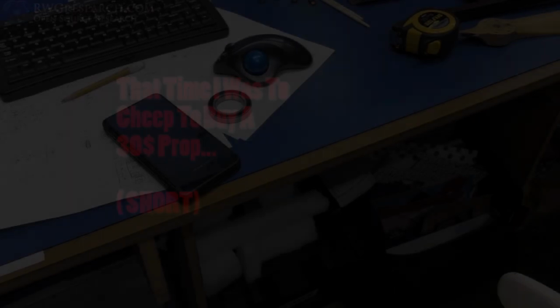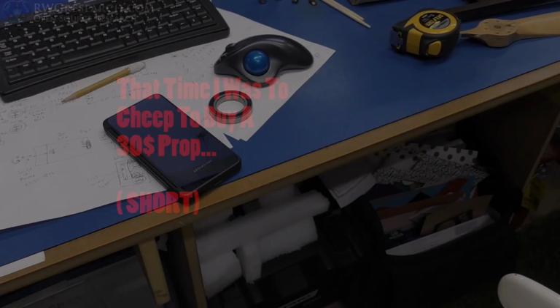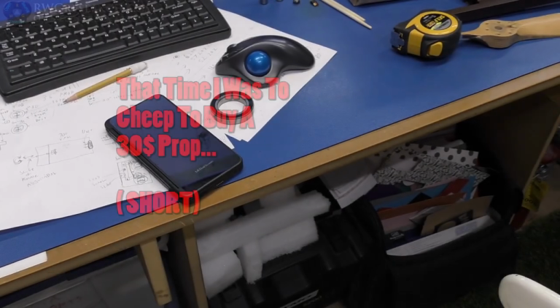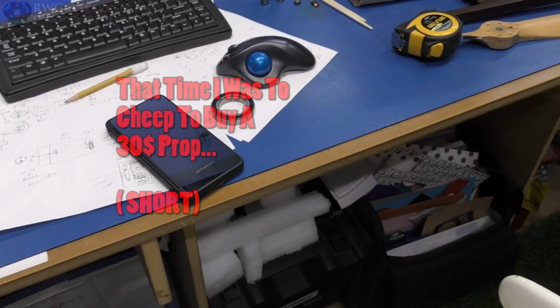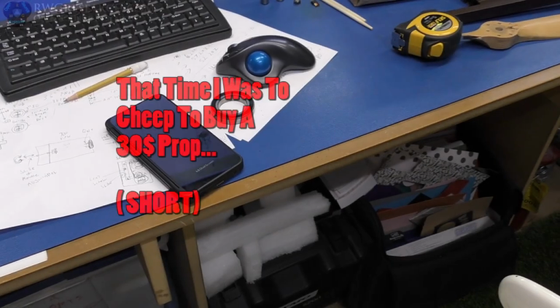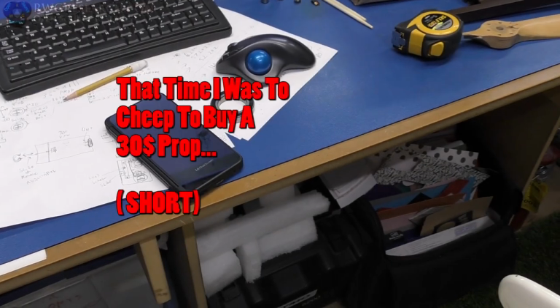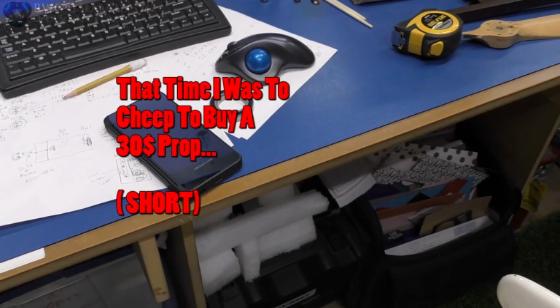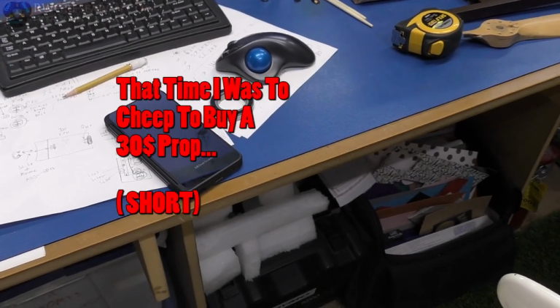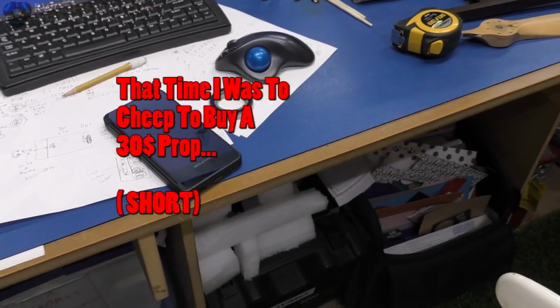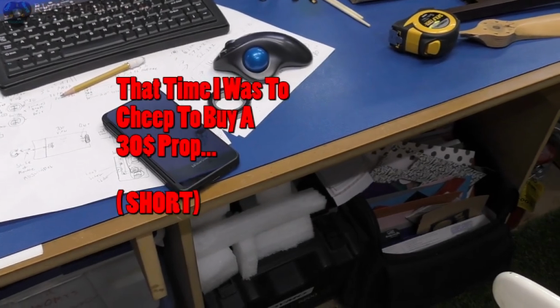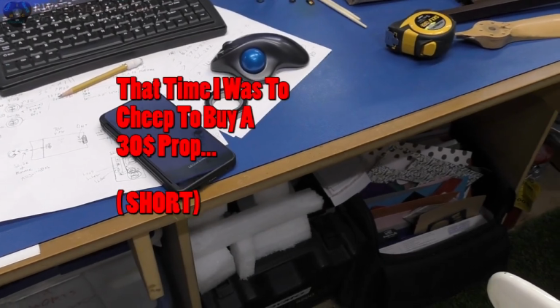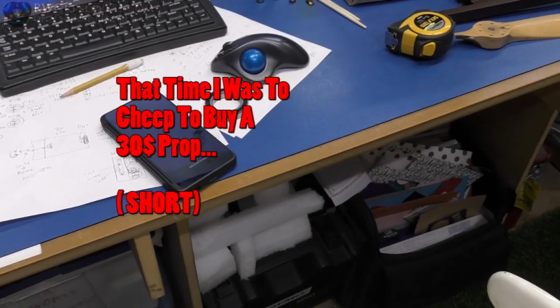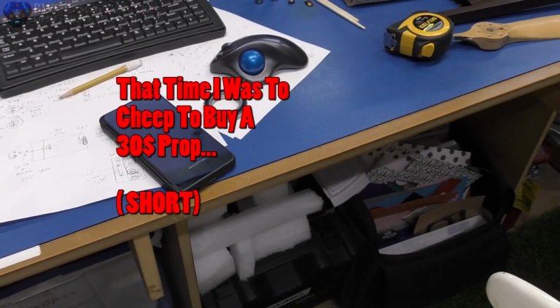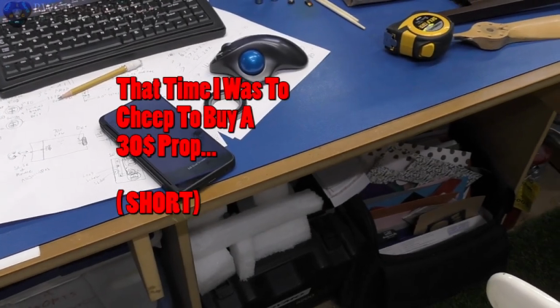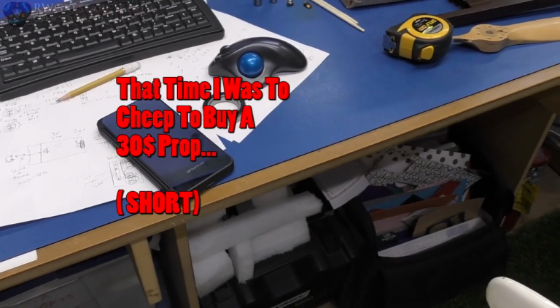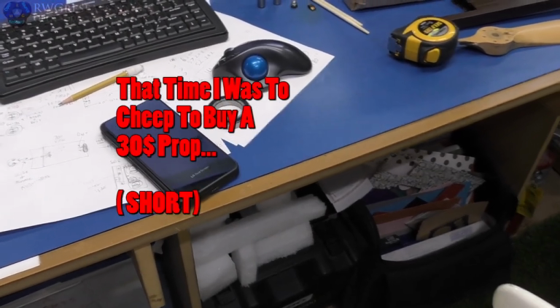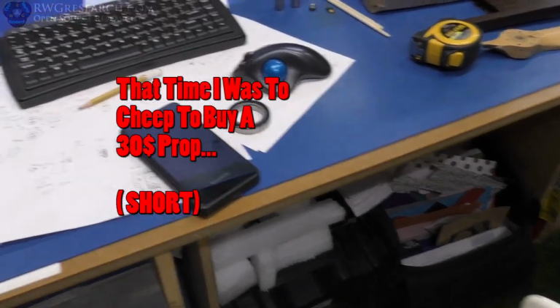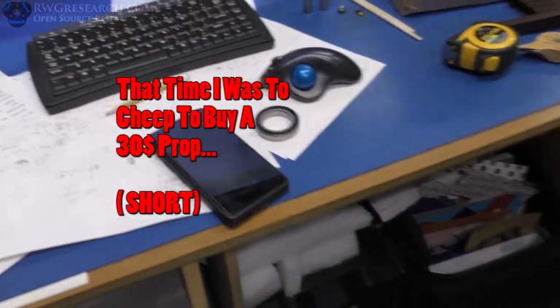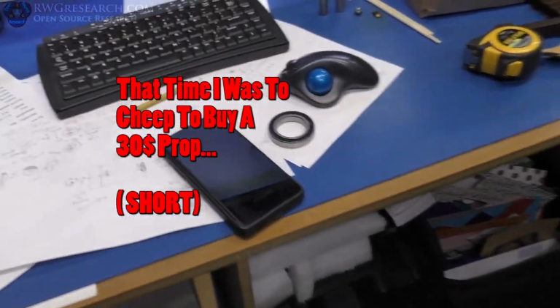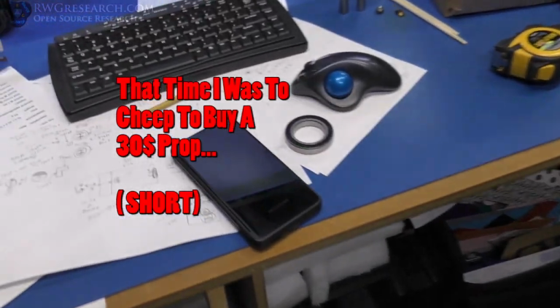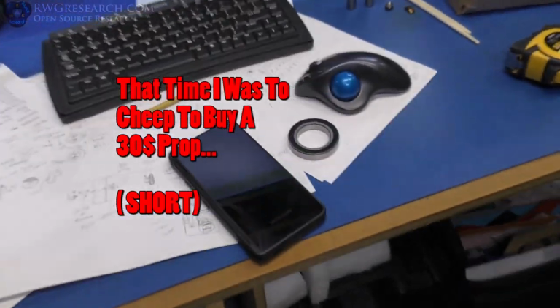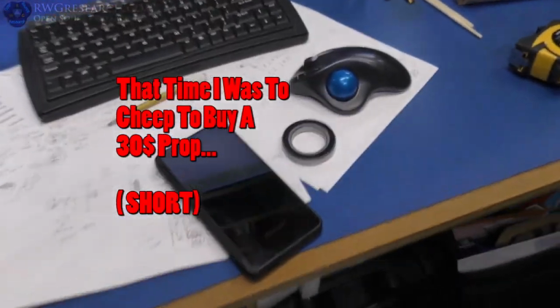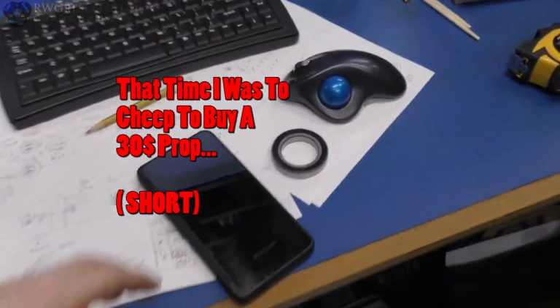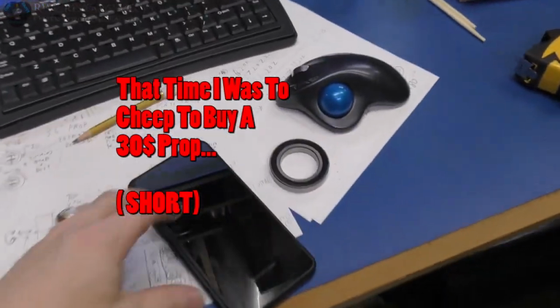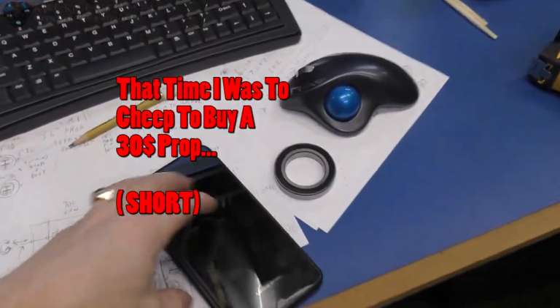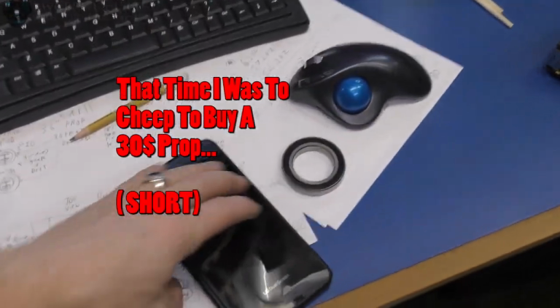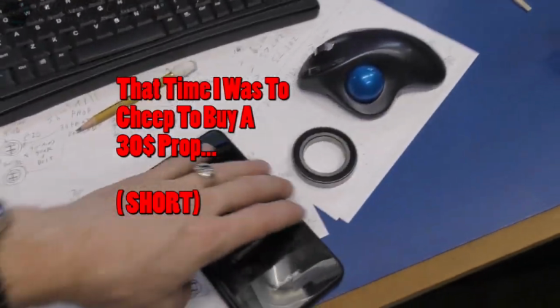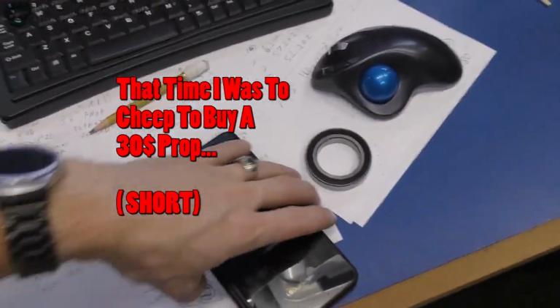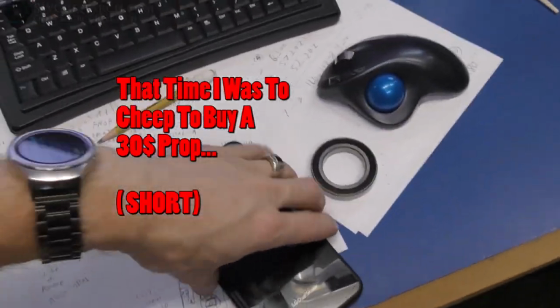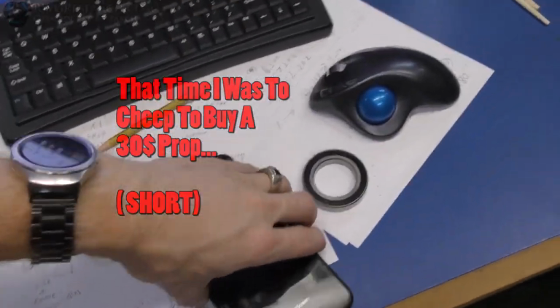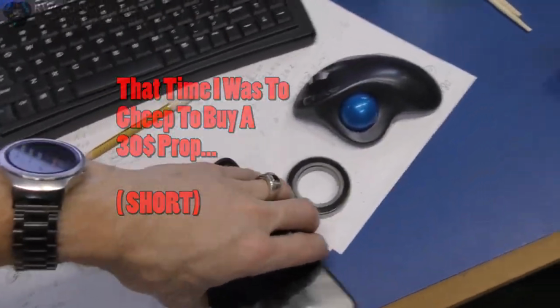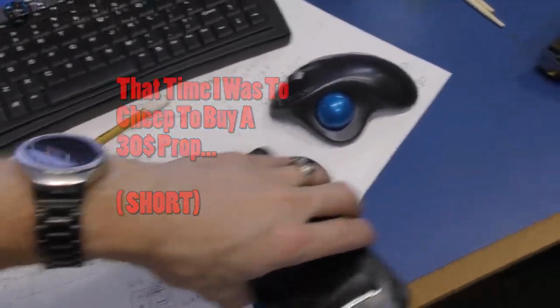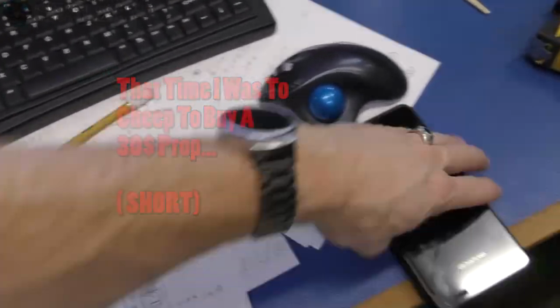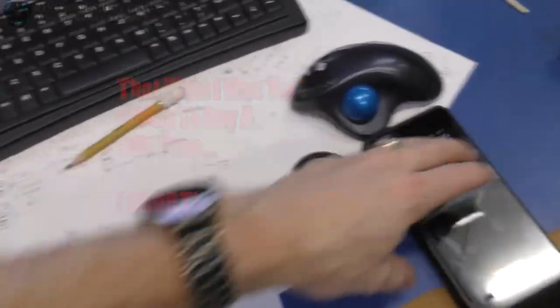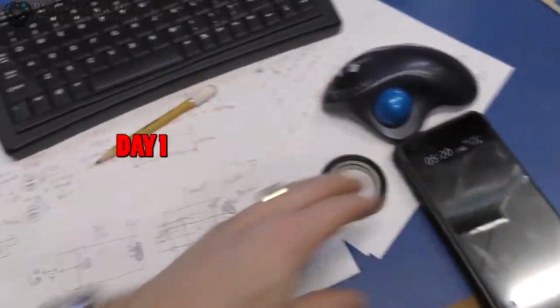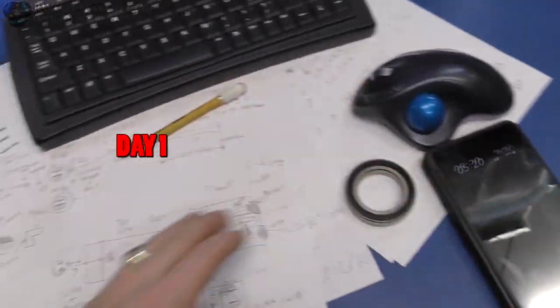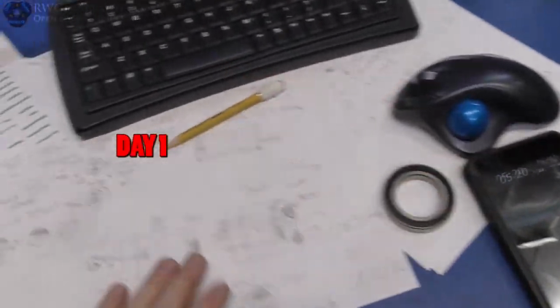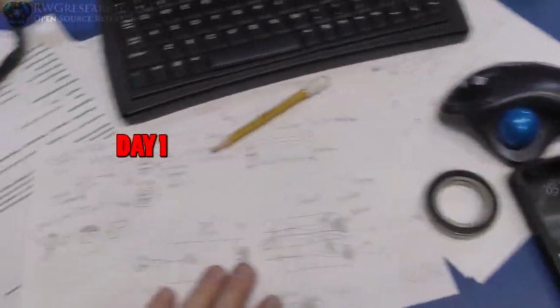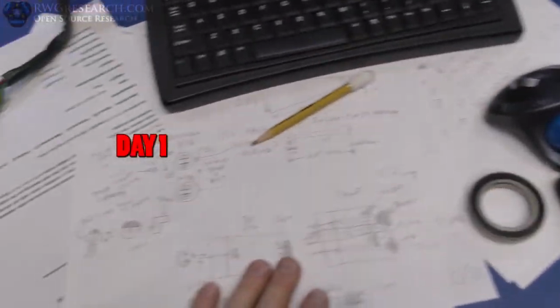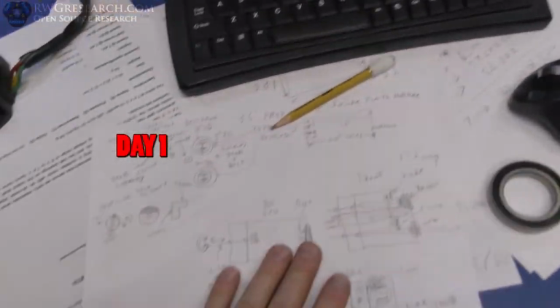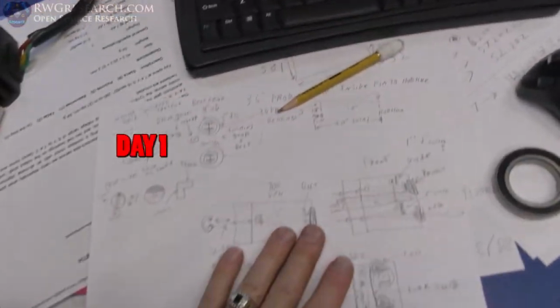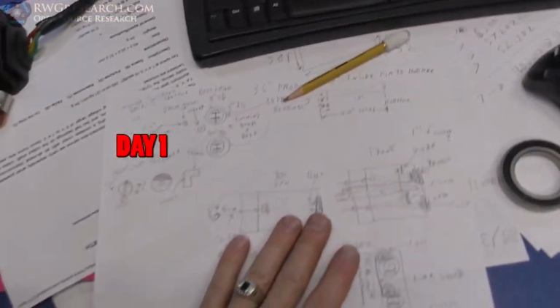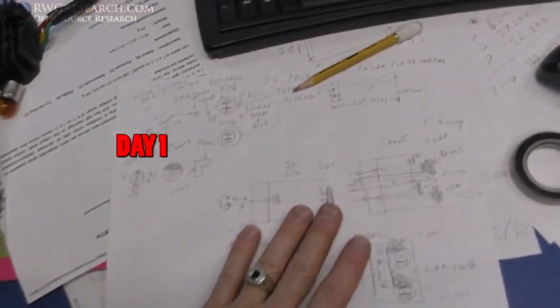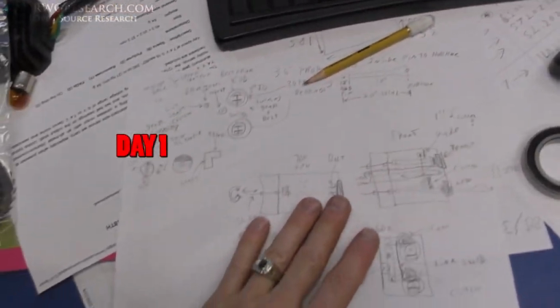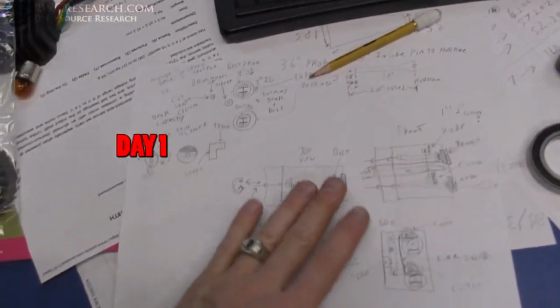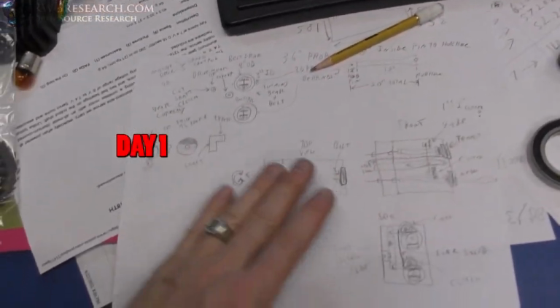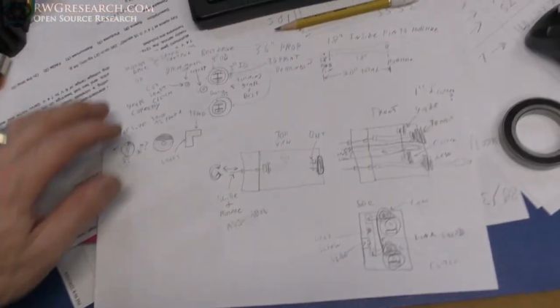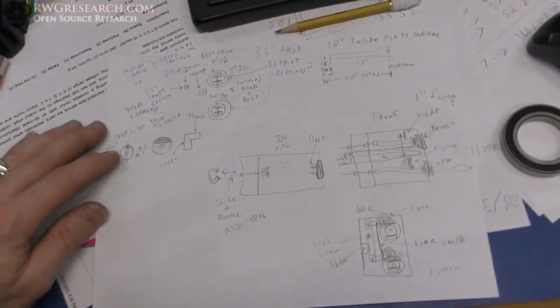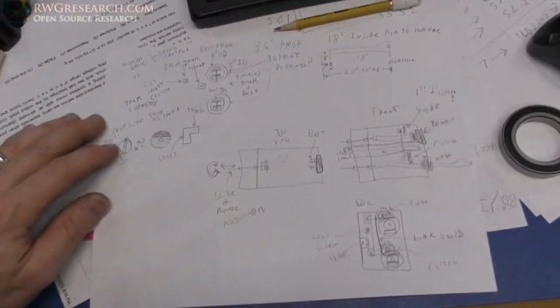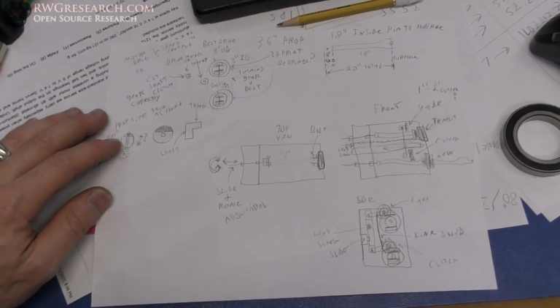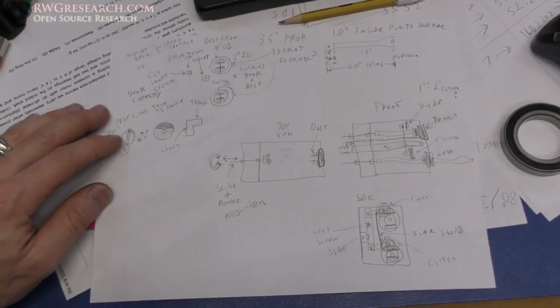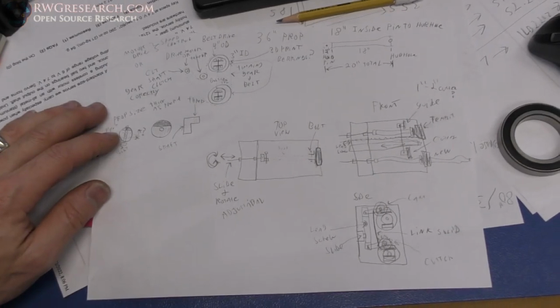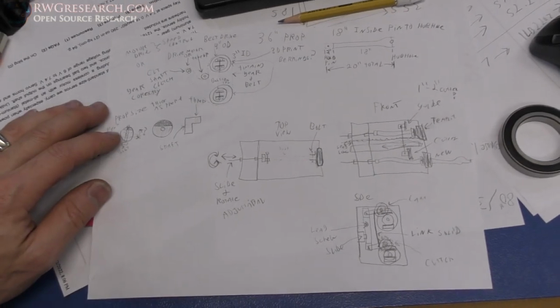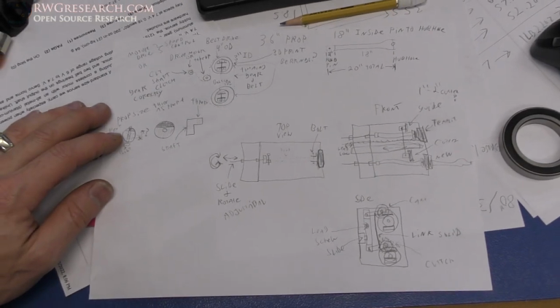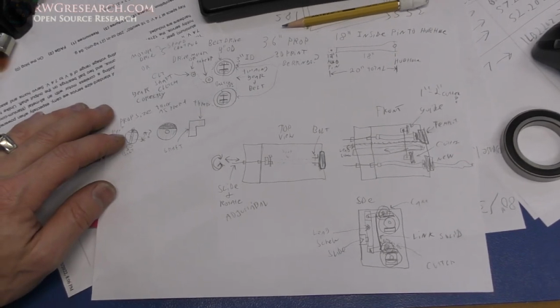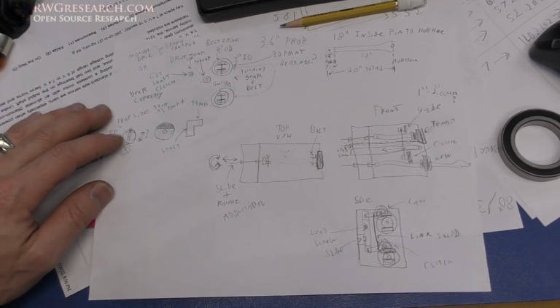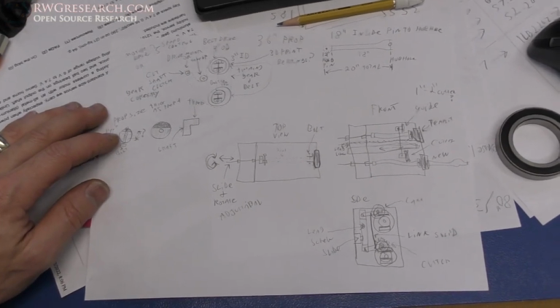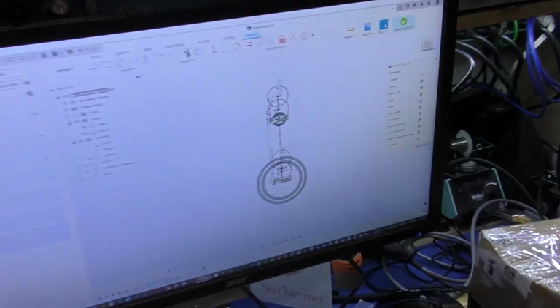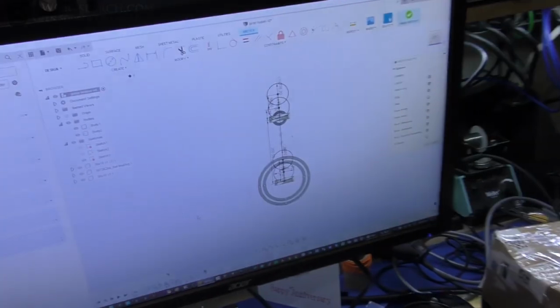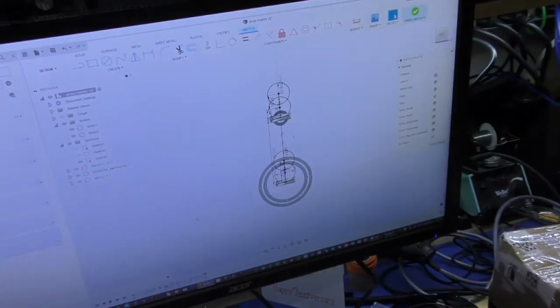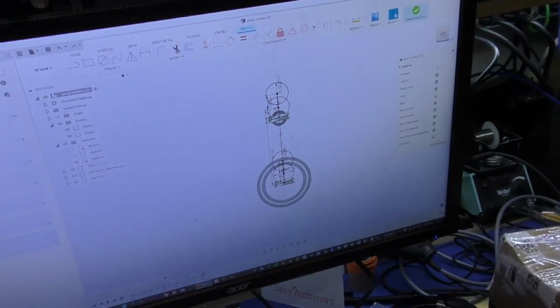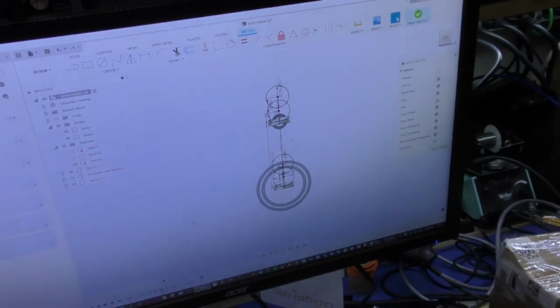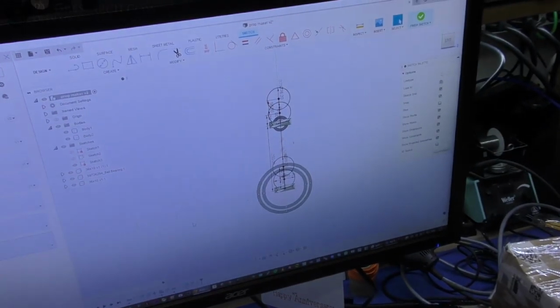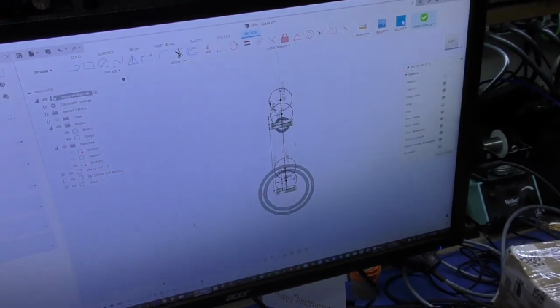What's up everybody? Russ here, rwgresearch.com. I had this idea — I want to make props. That's the plan.